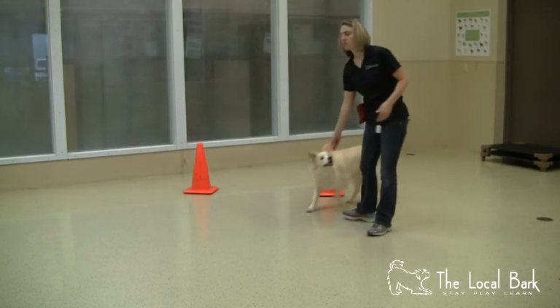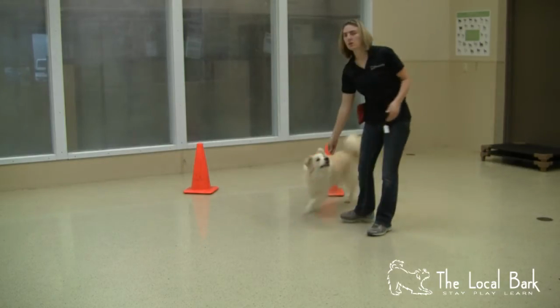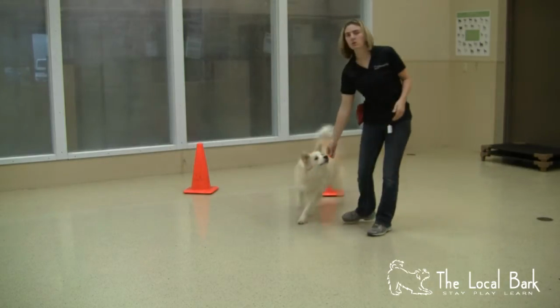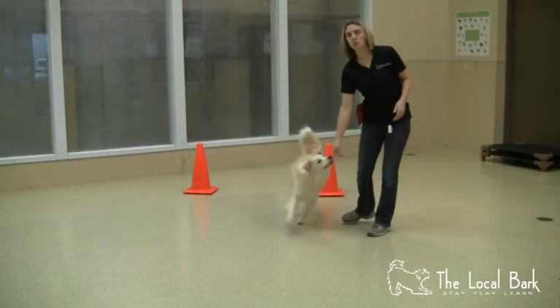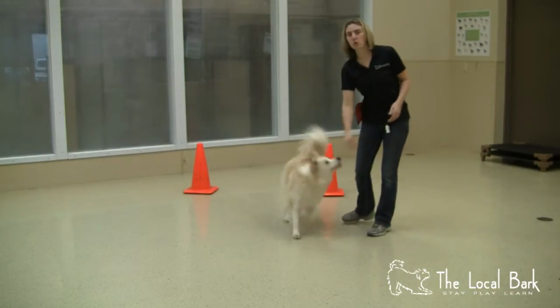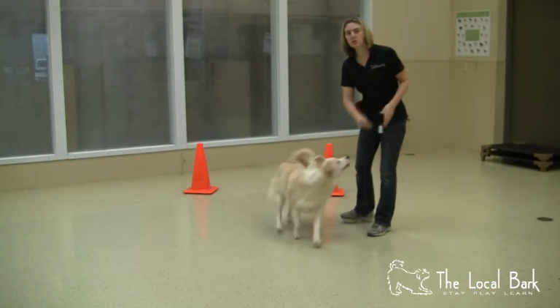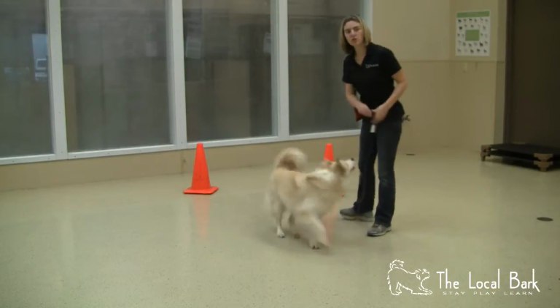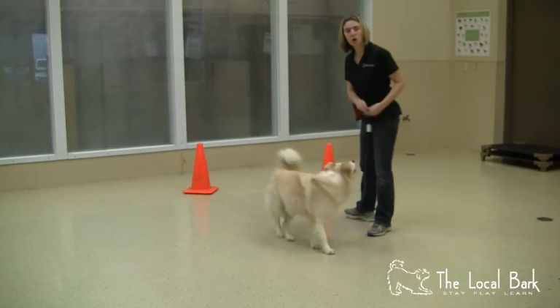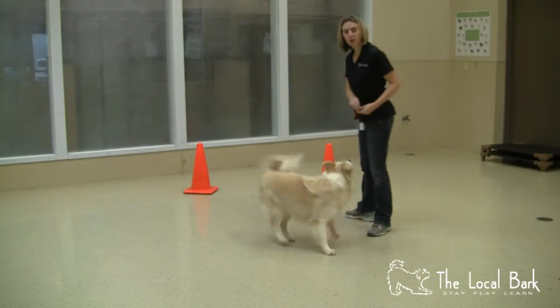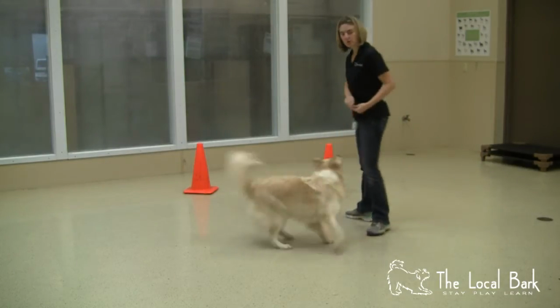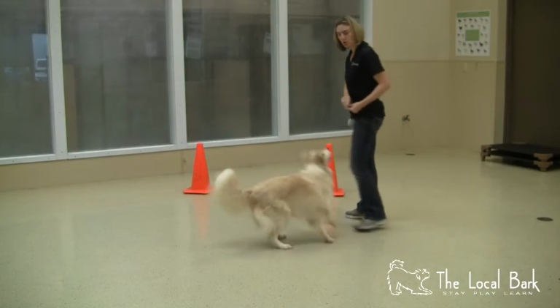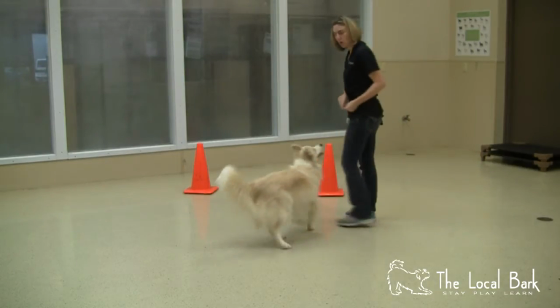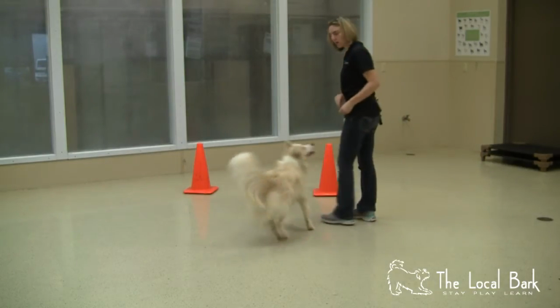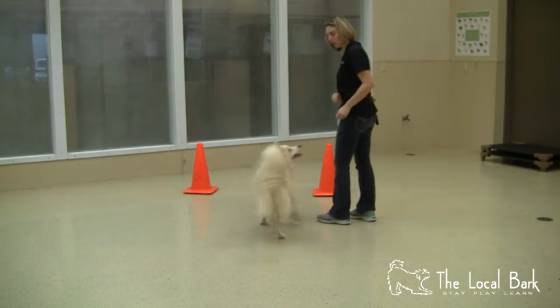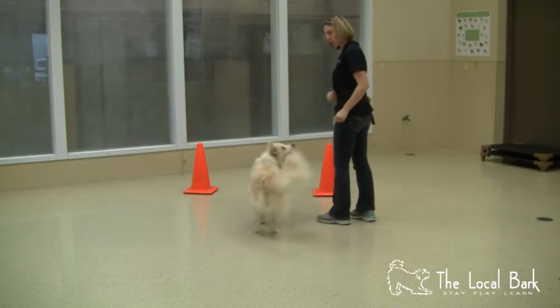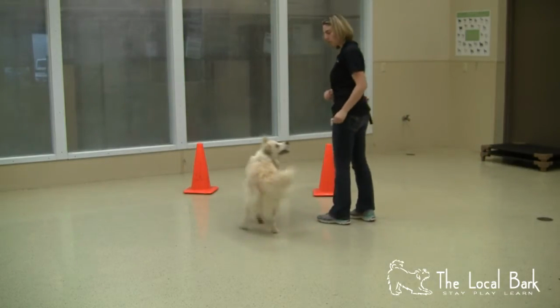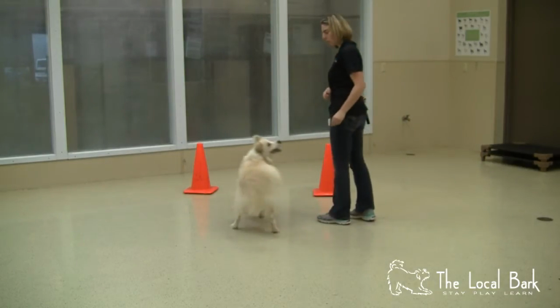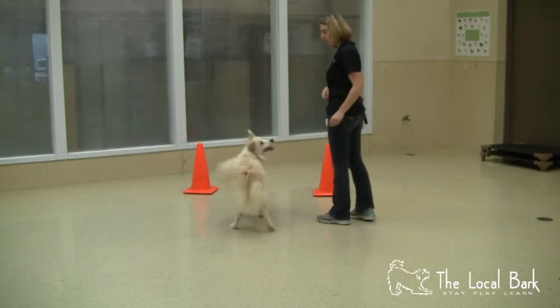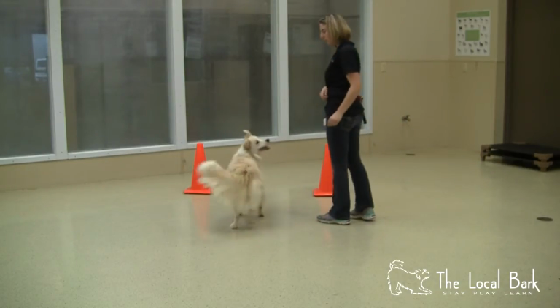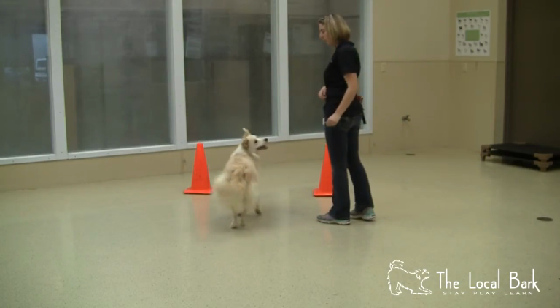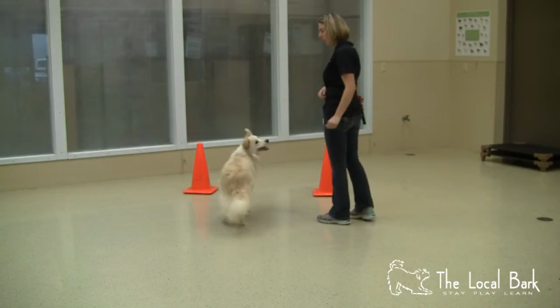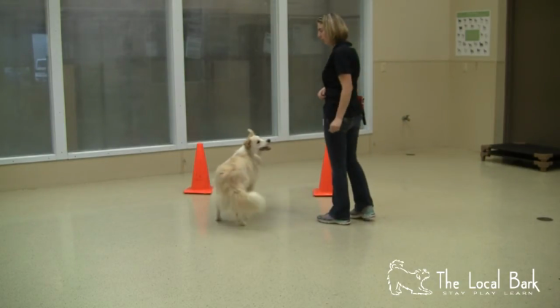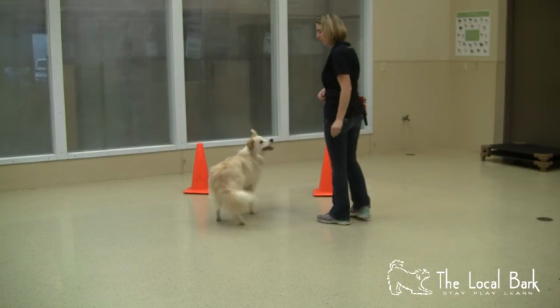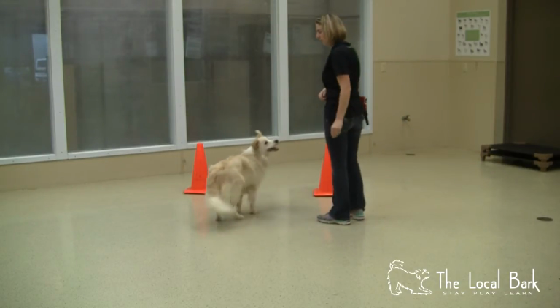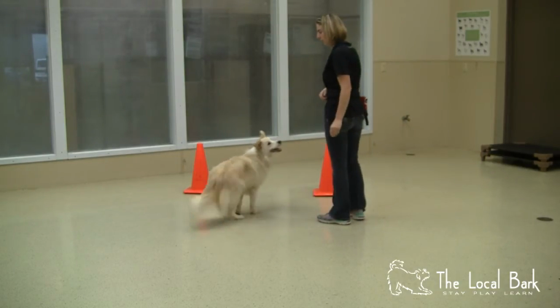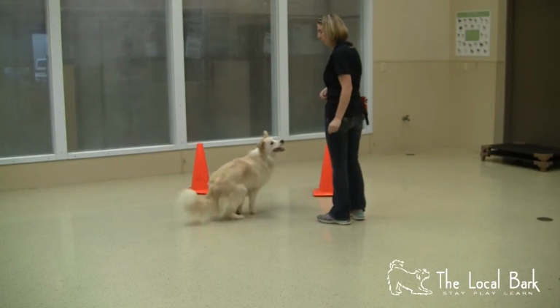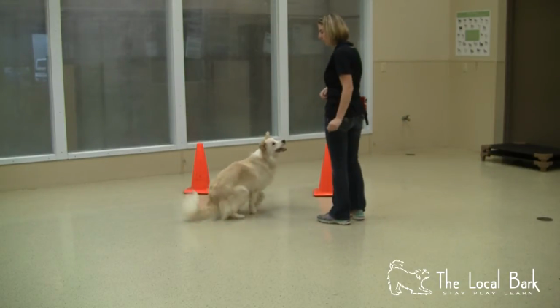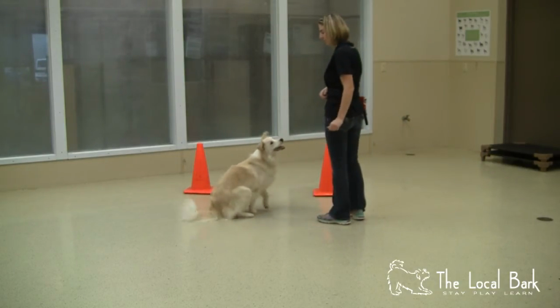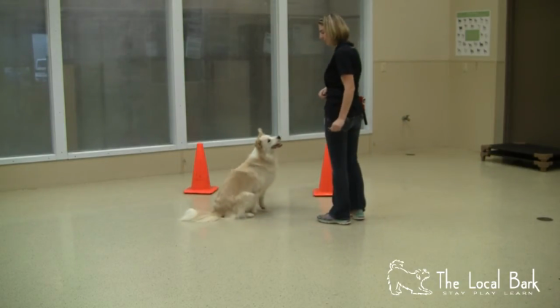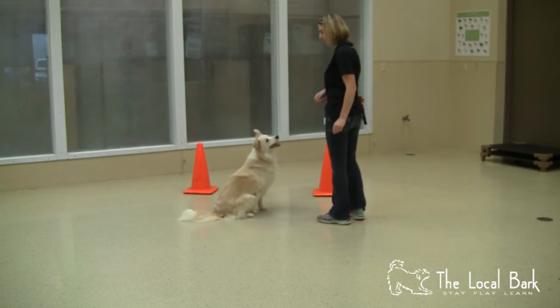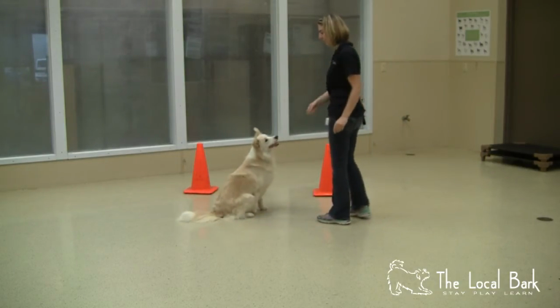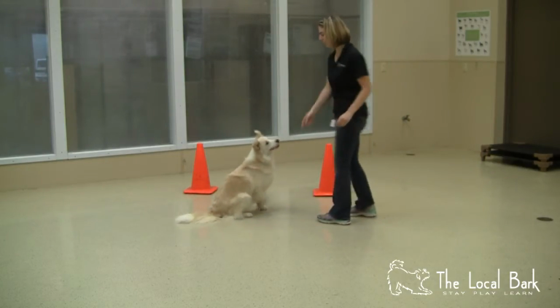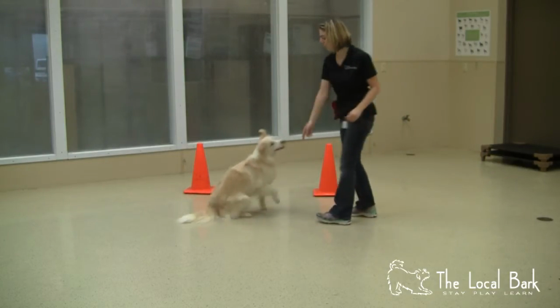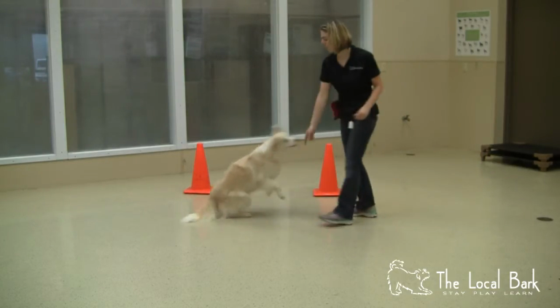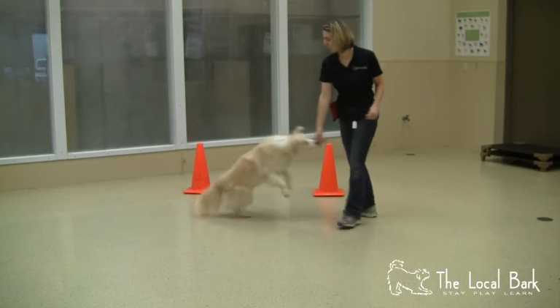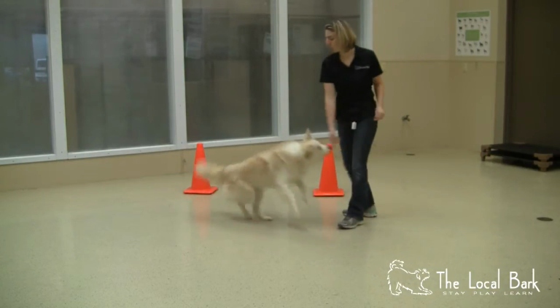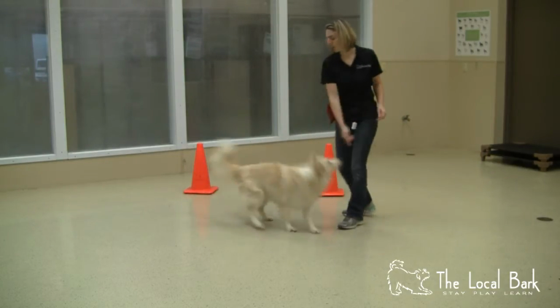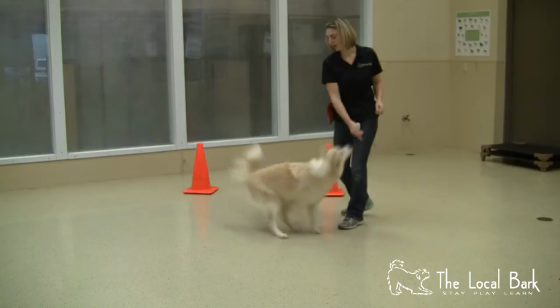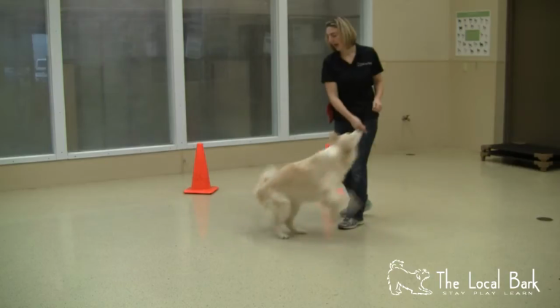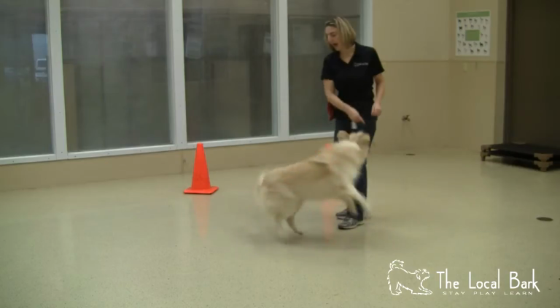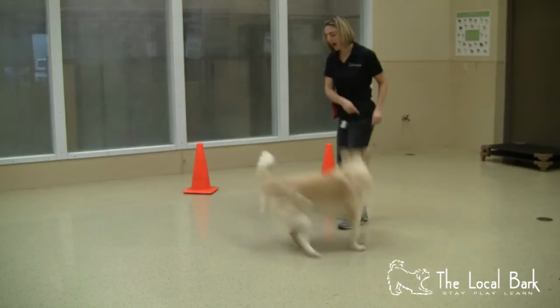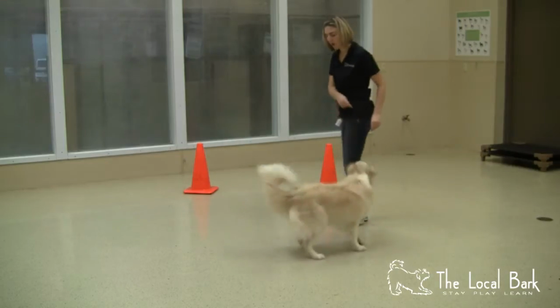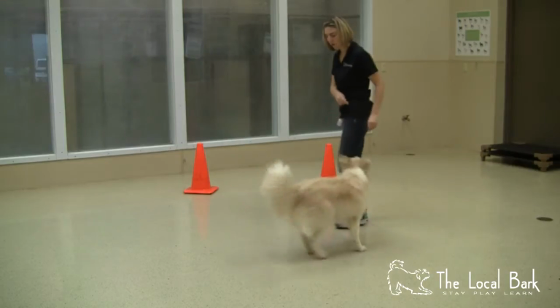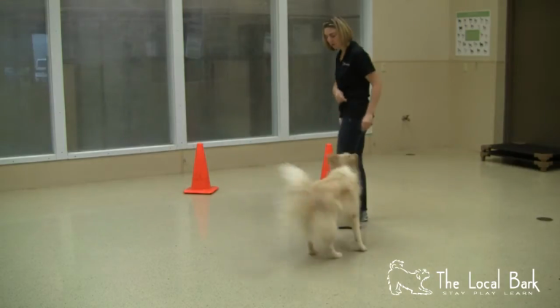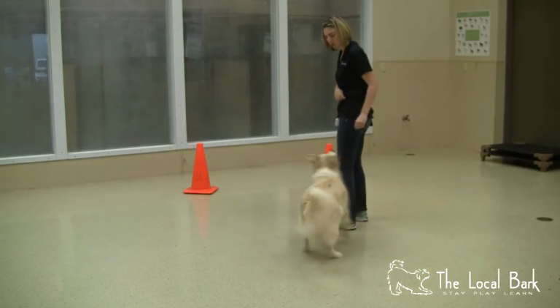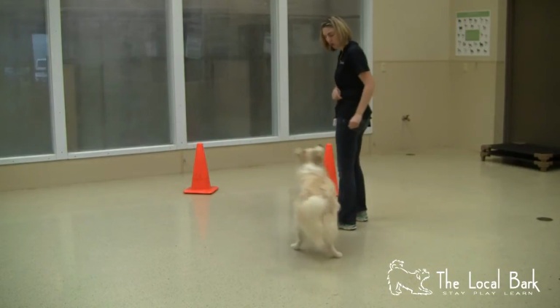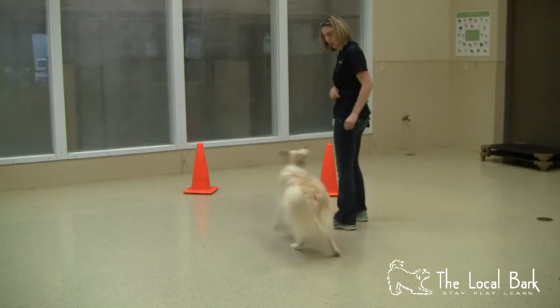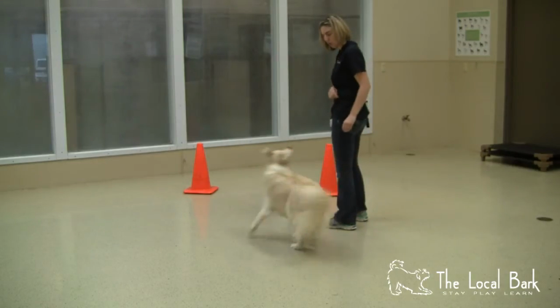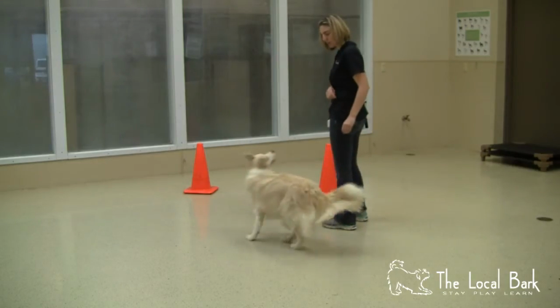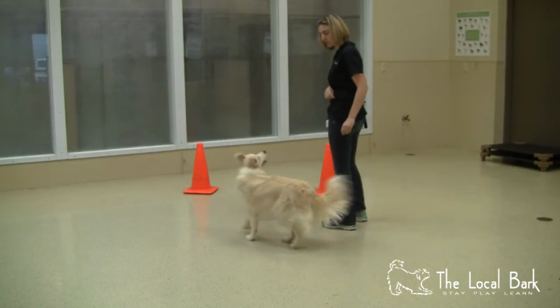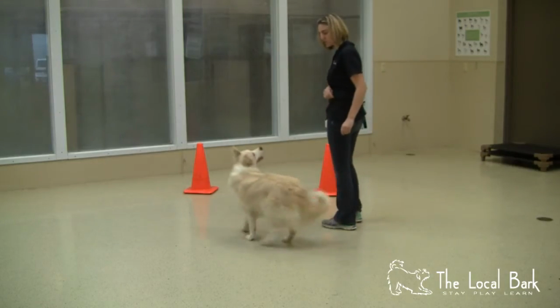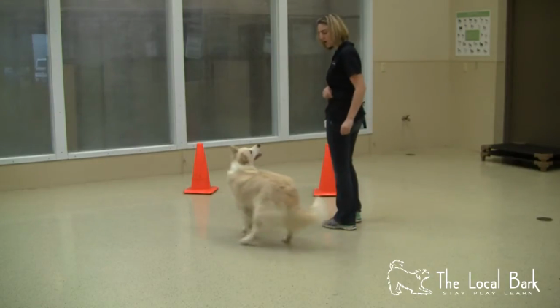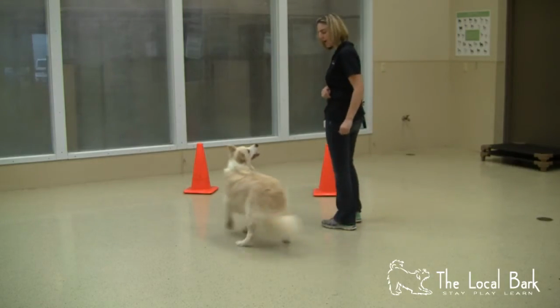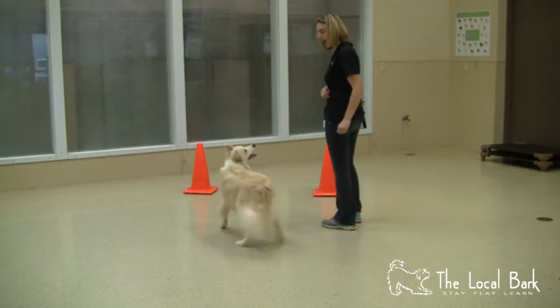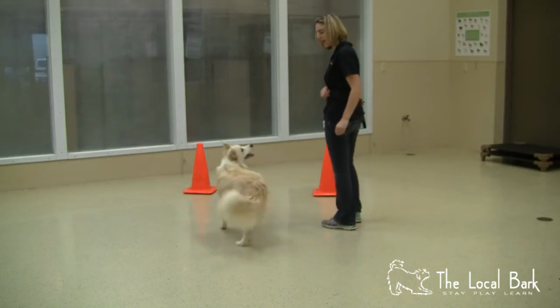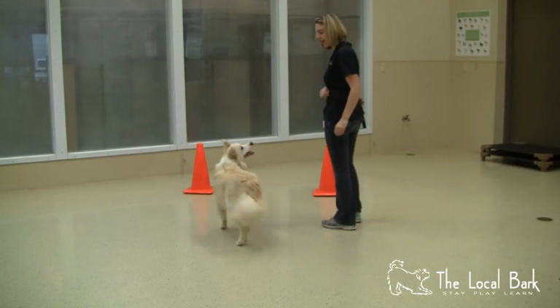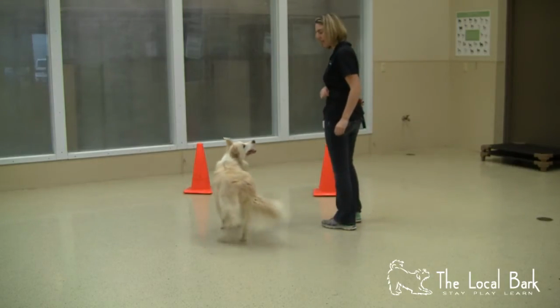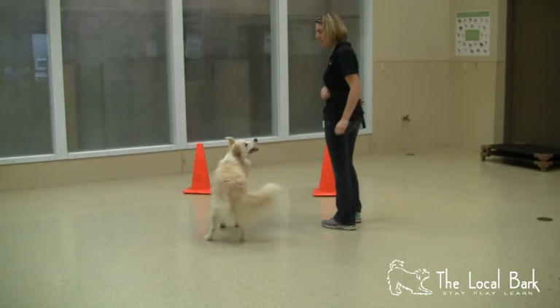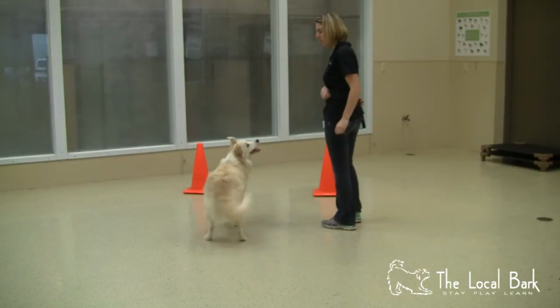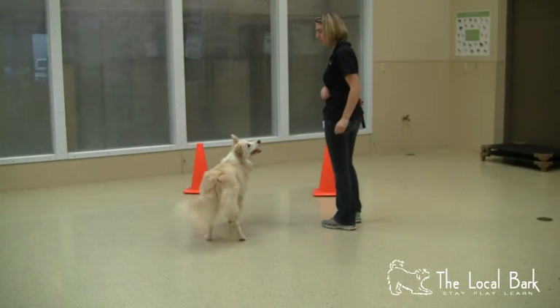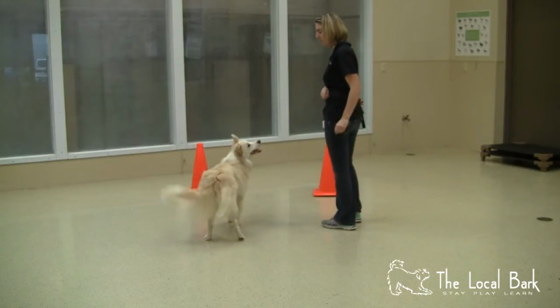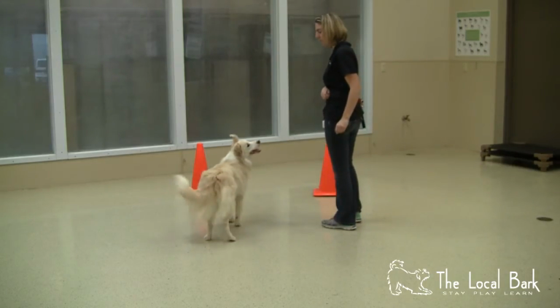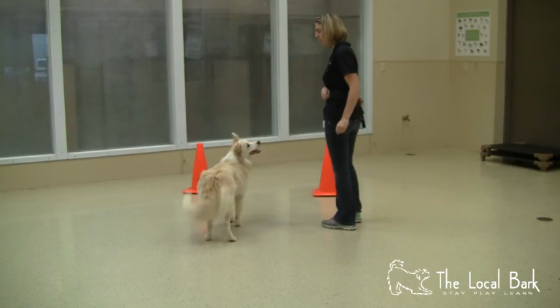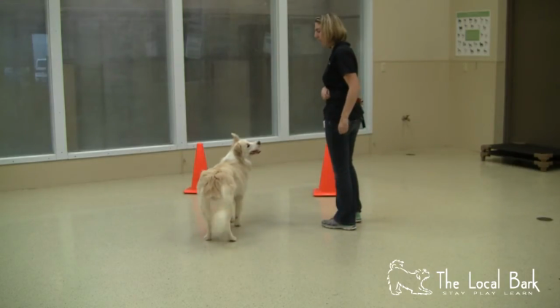Once your dog is going around one cone confidently with the word 'out,' we're going to start adding it into a figure eight.